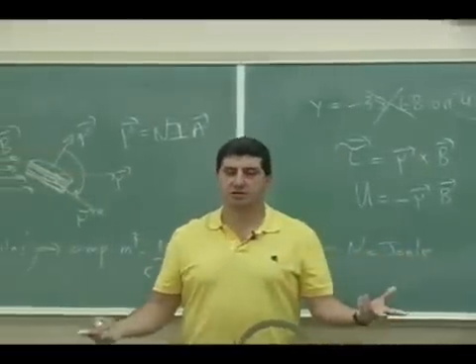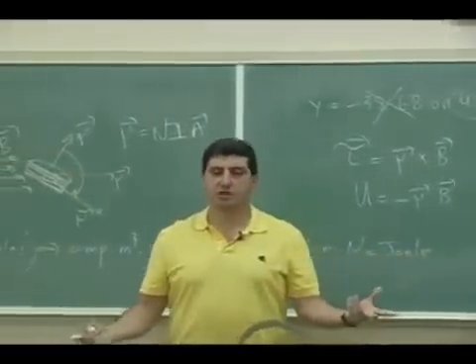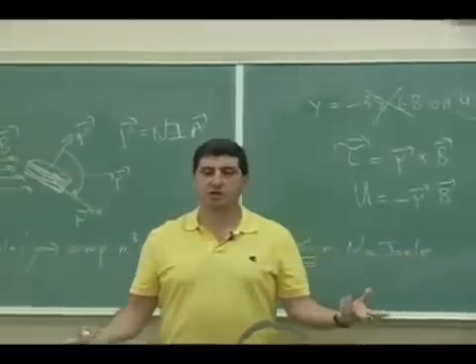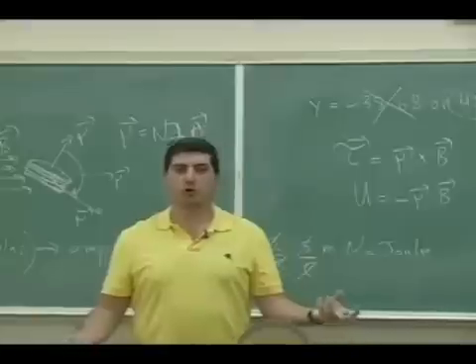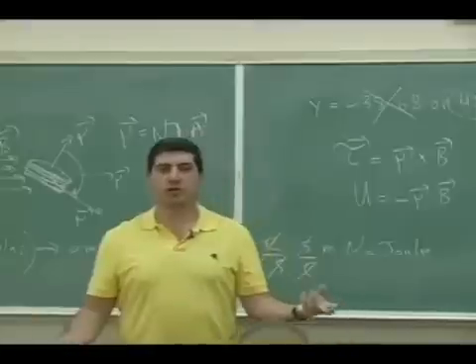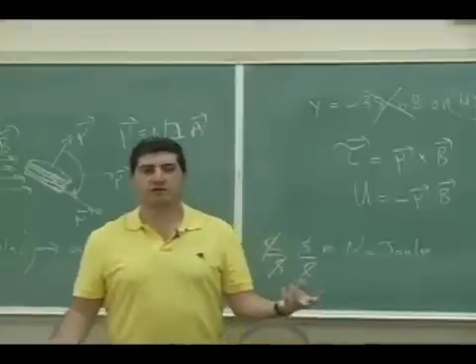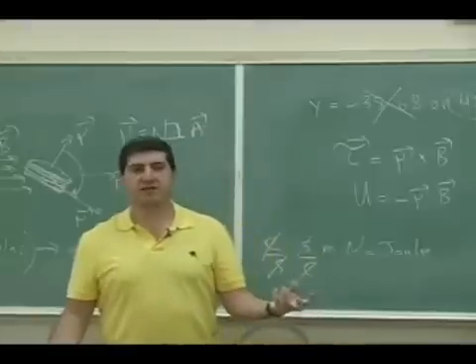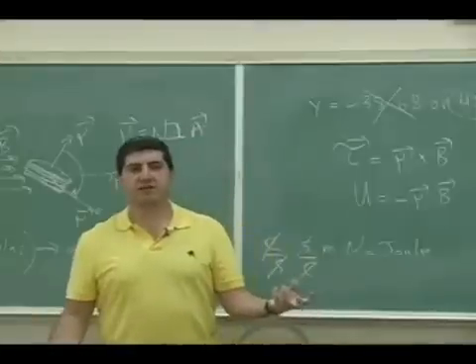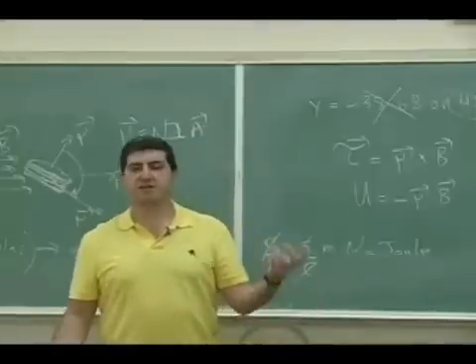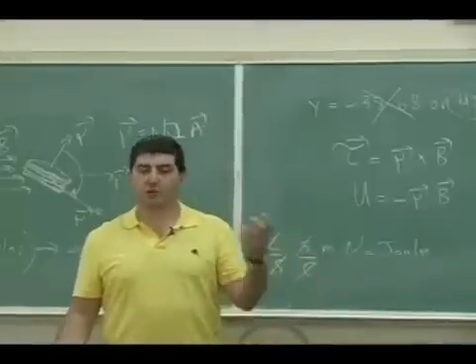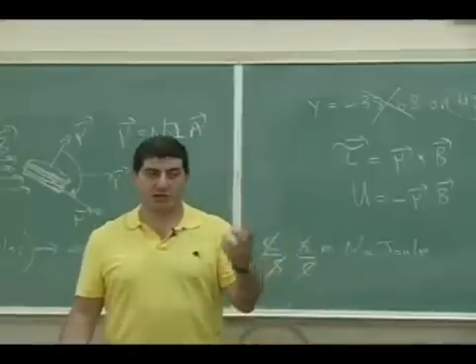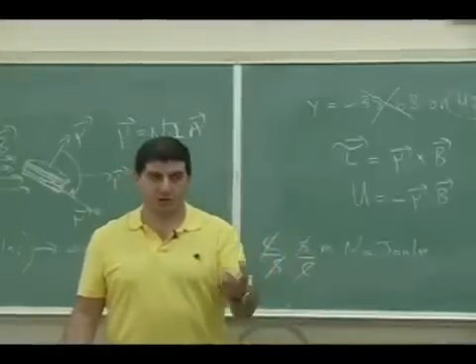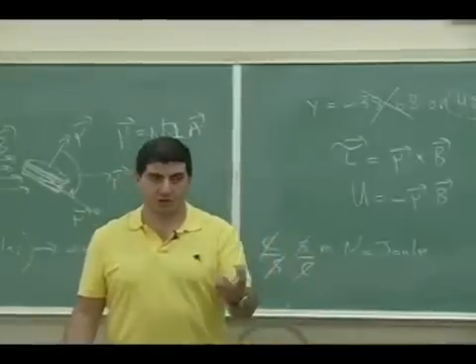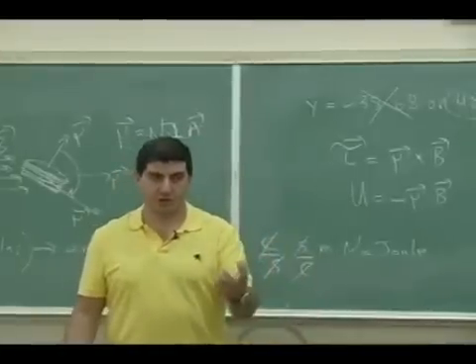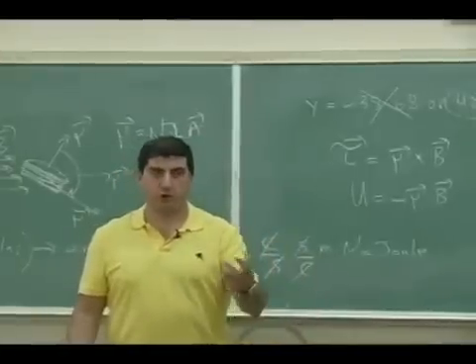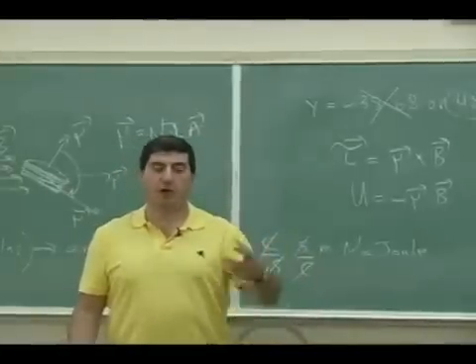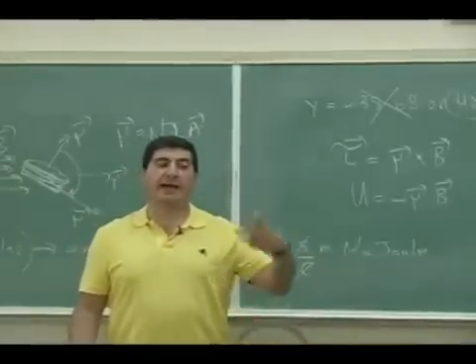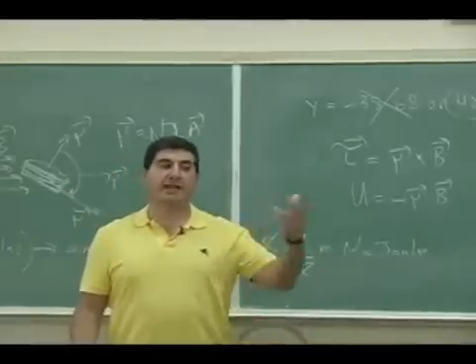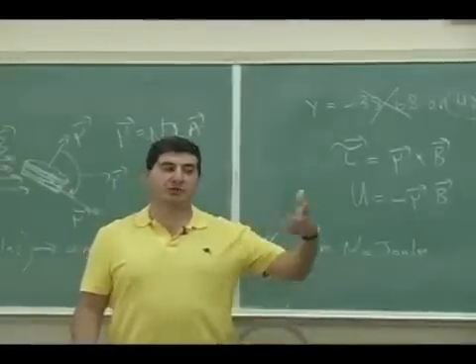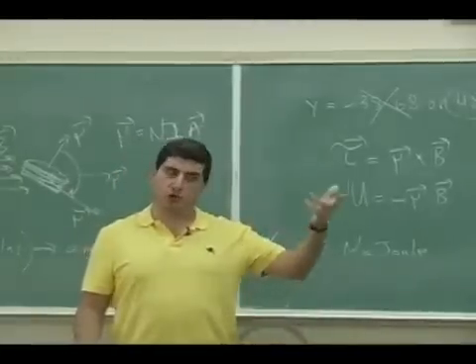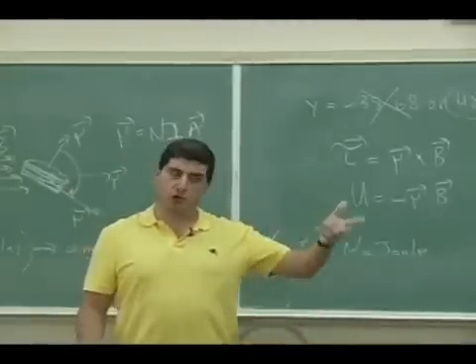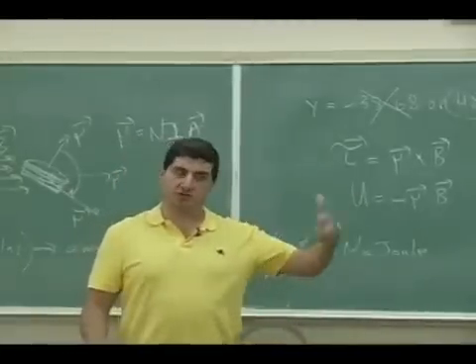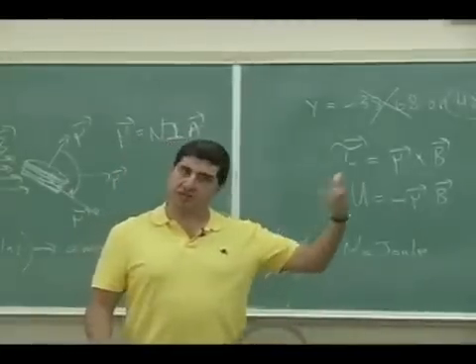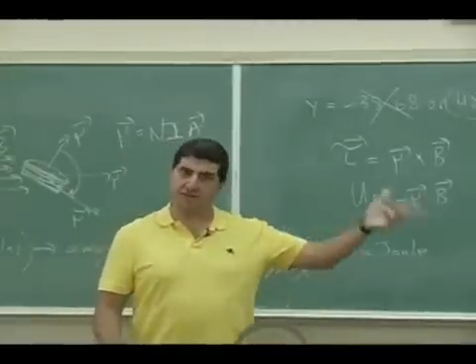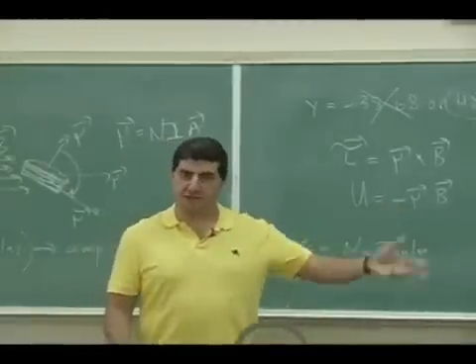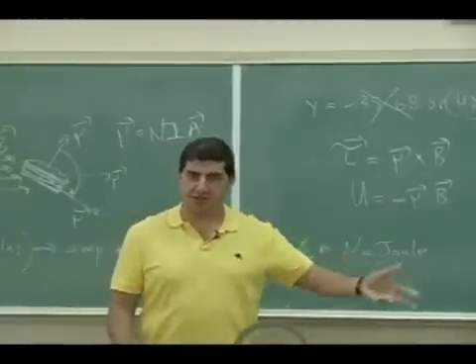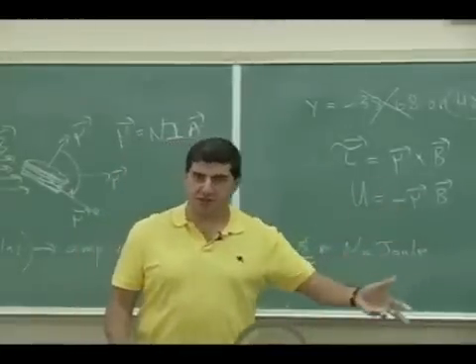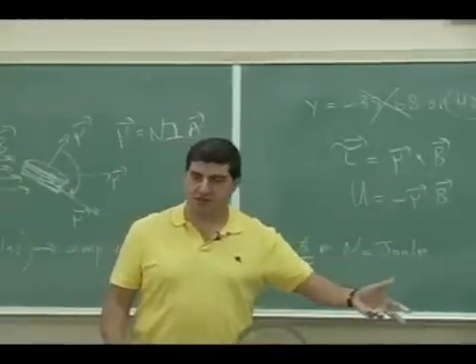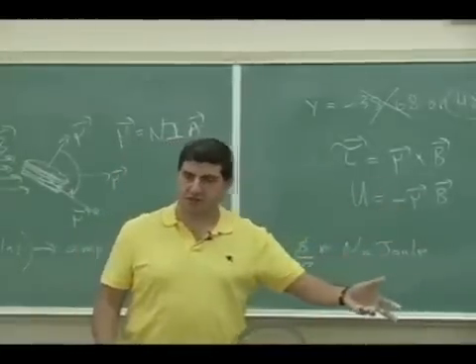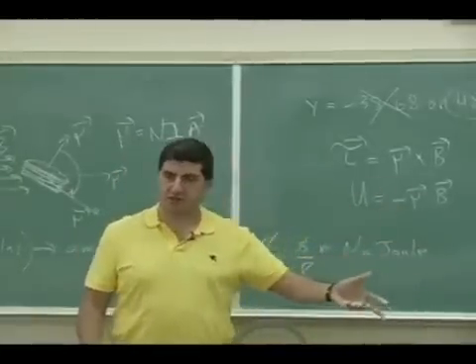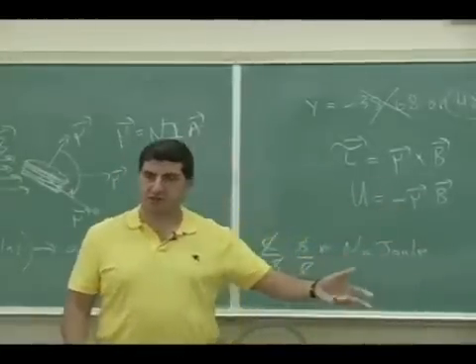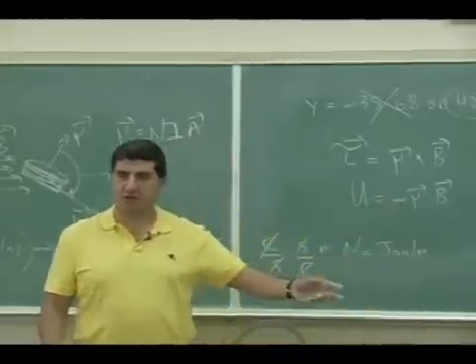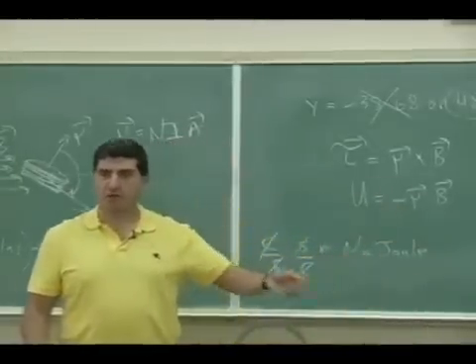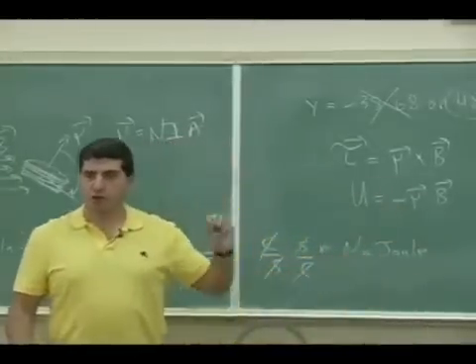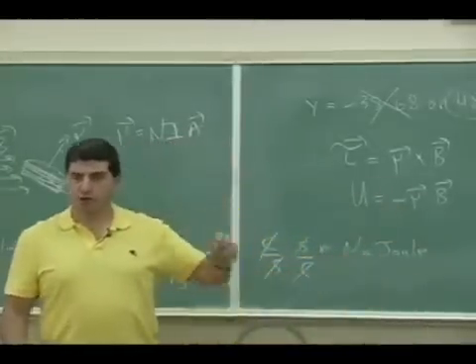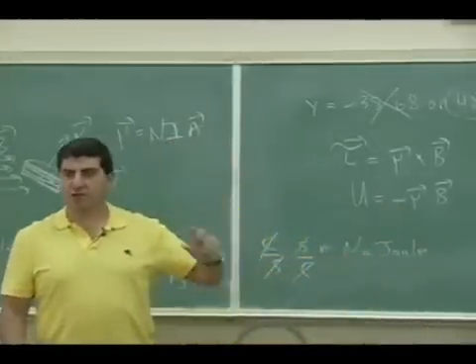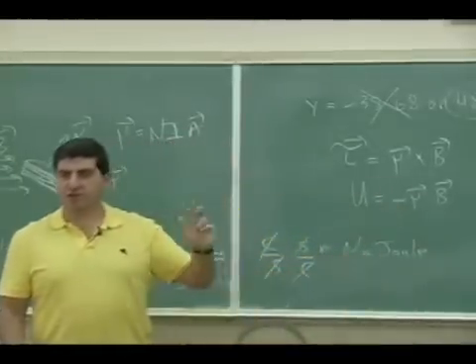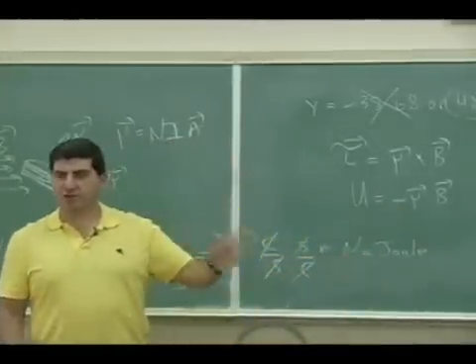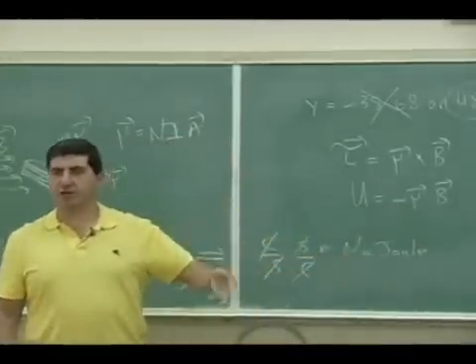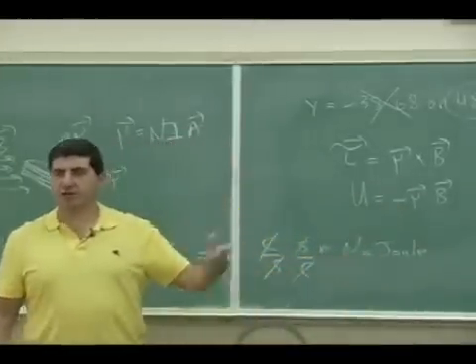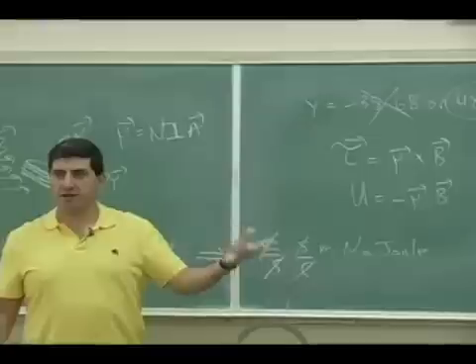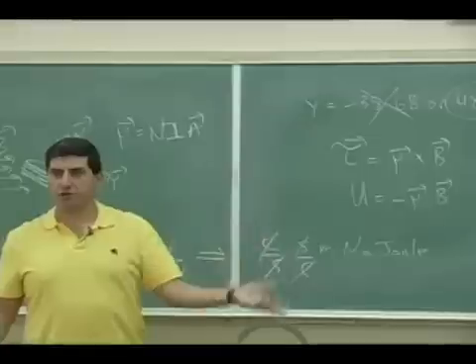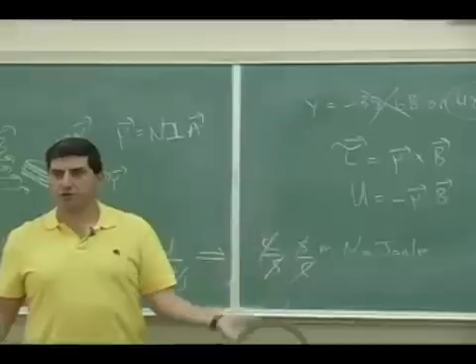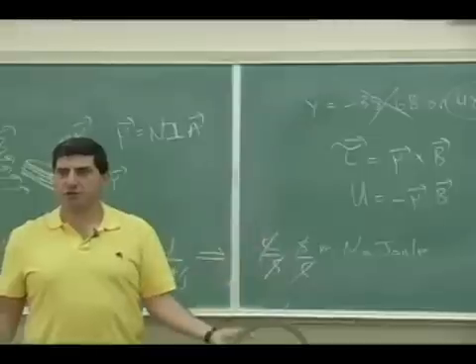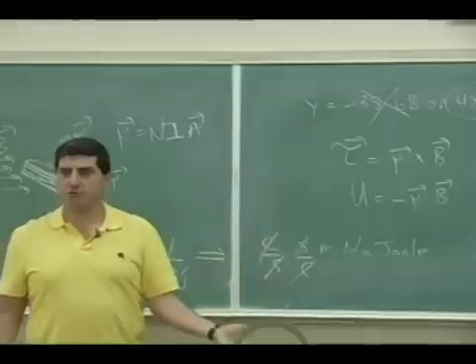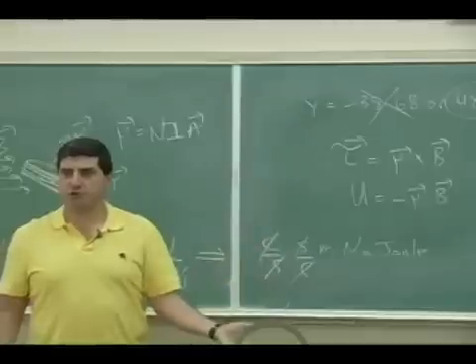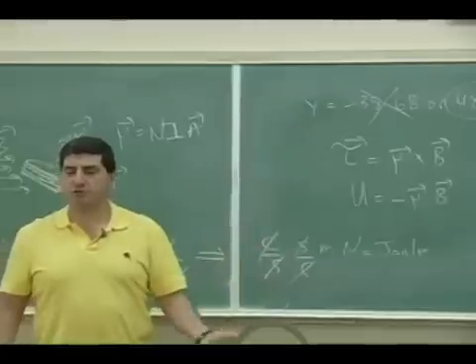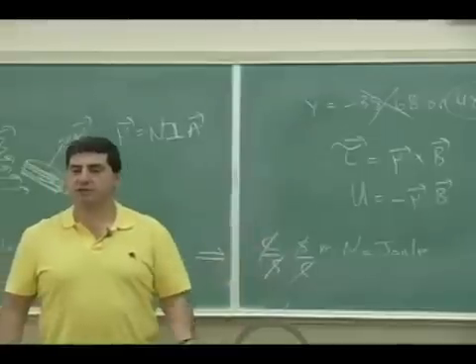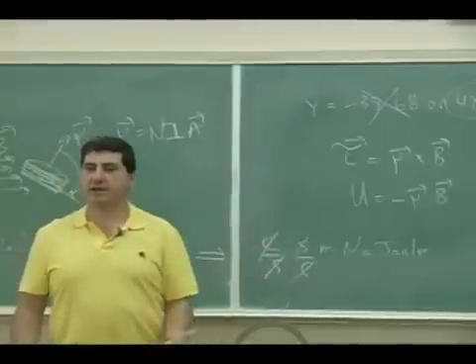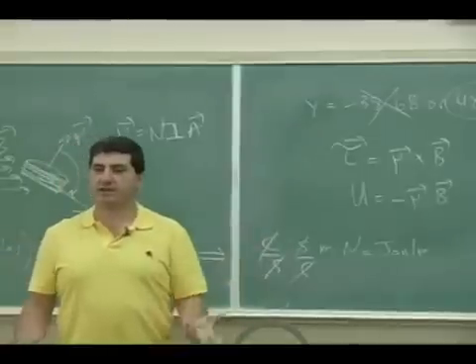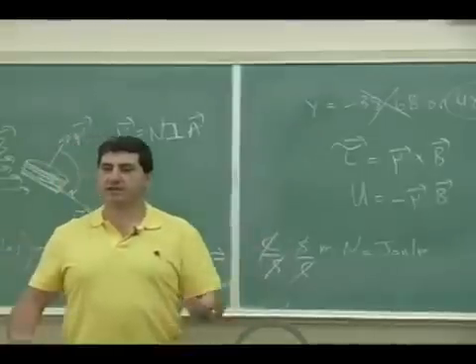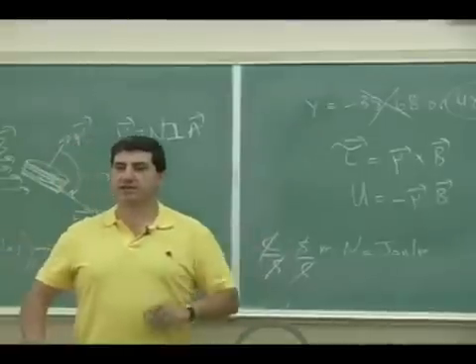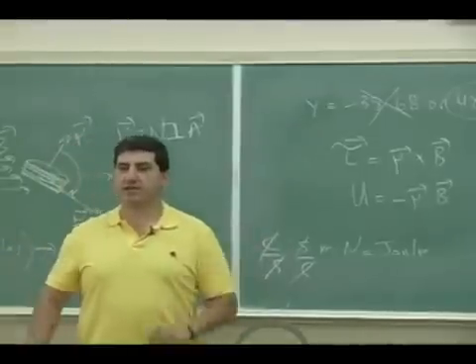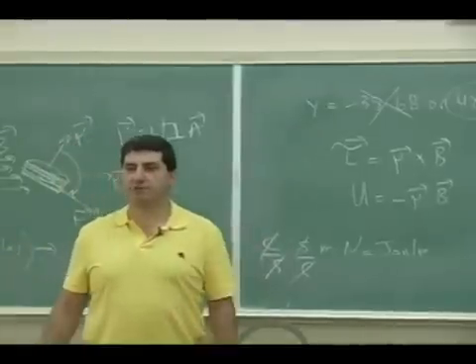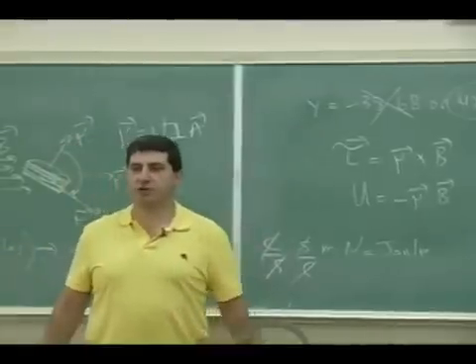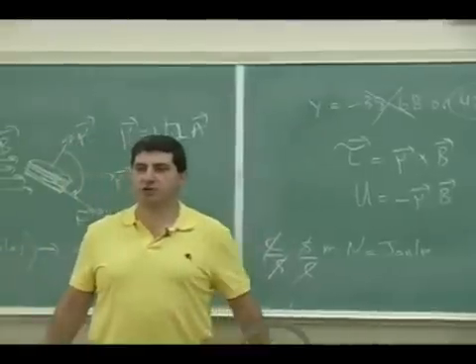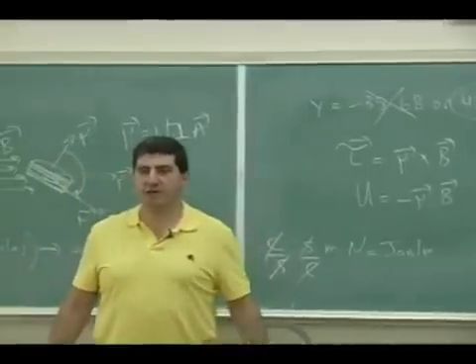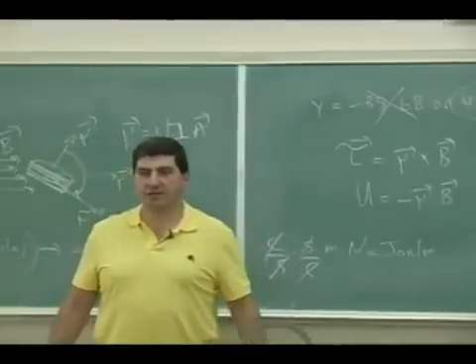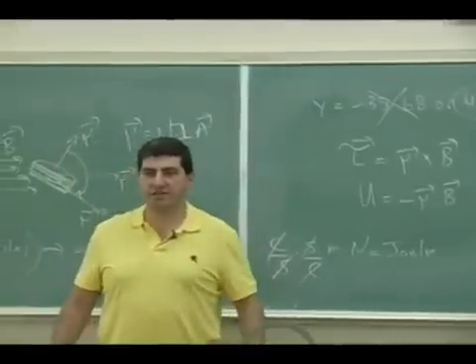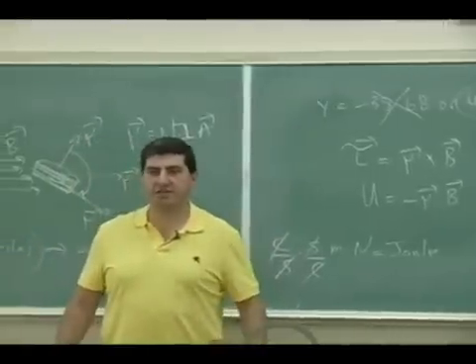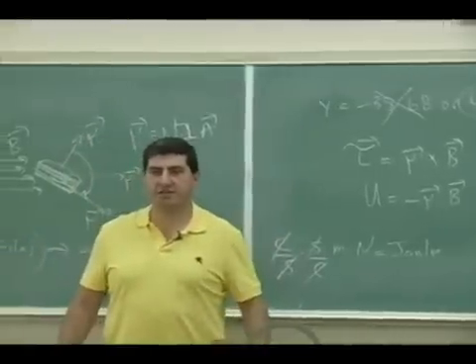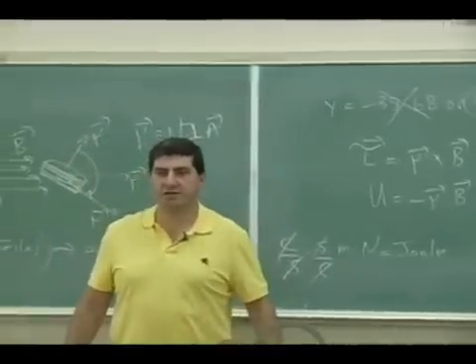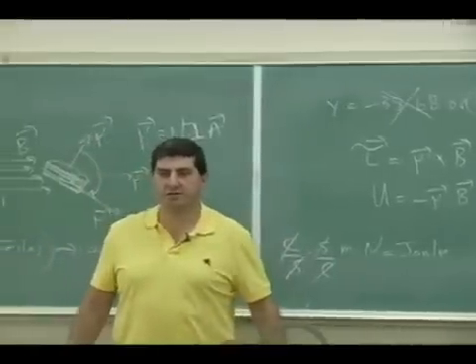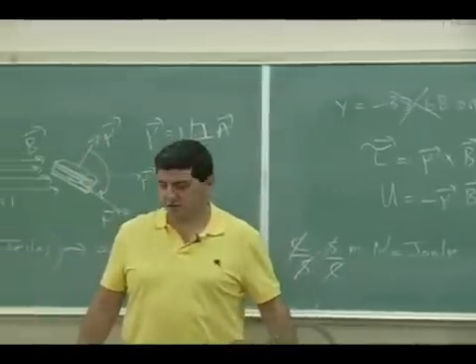So whenever there's equations and or definitions, always check — do some unit analysis and try to make sense out of it.